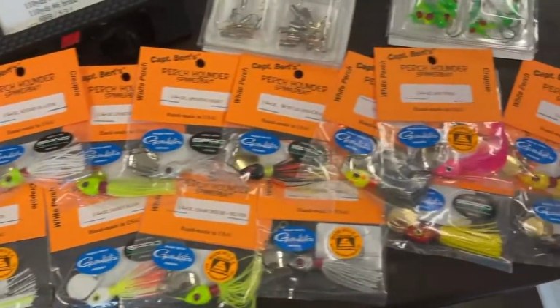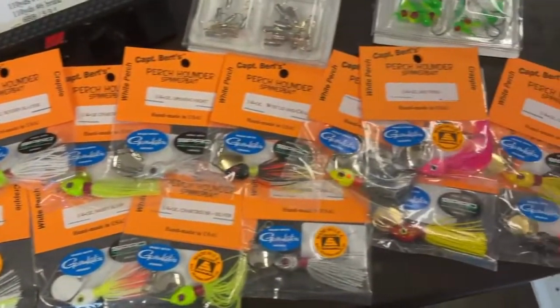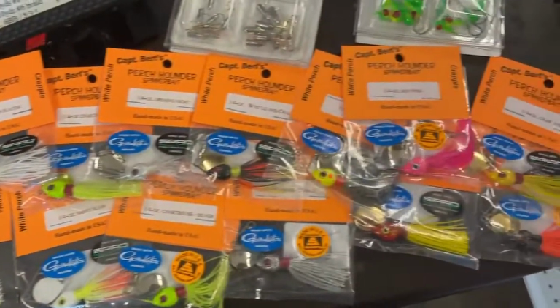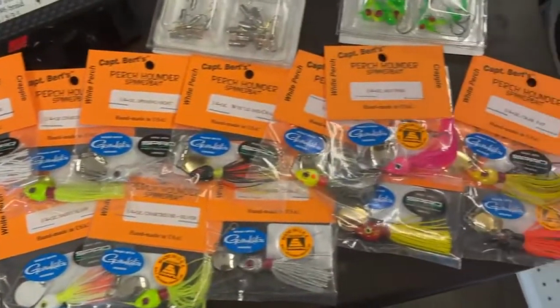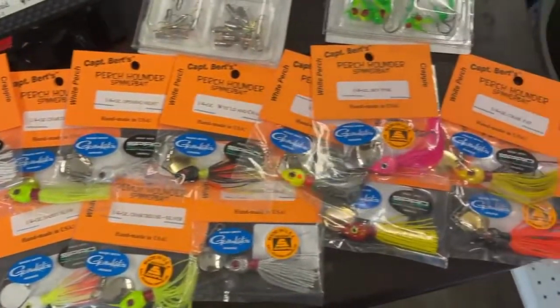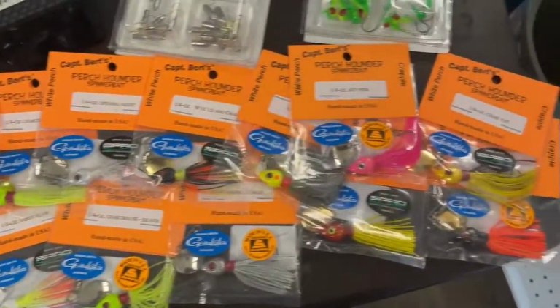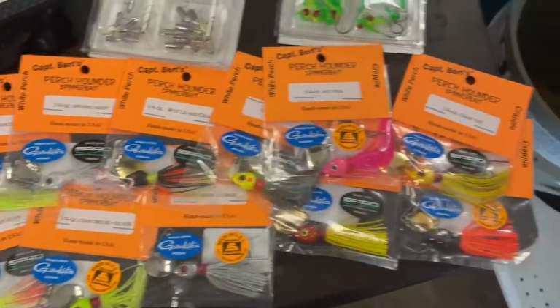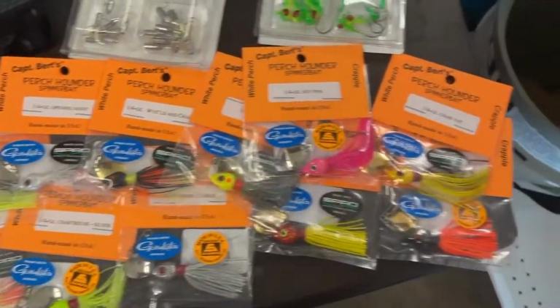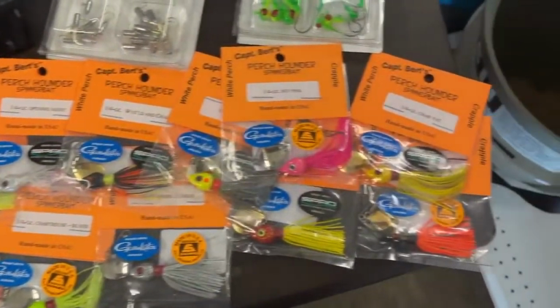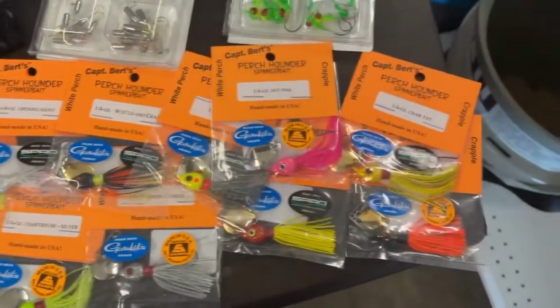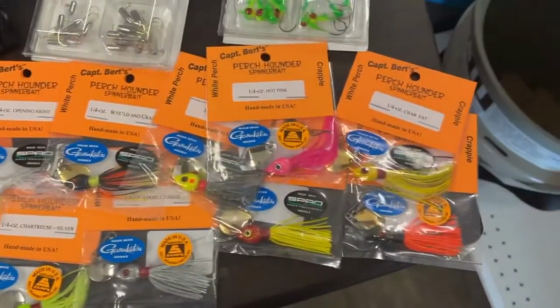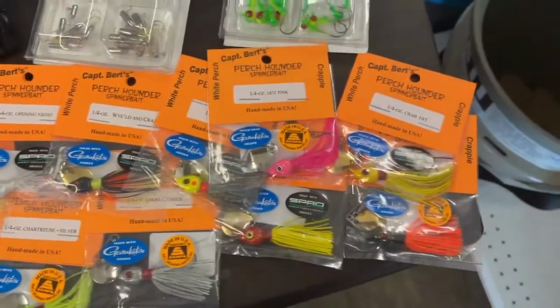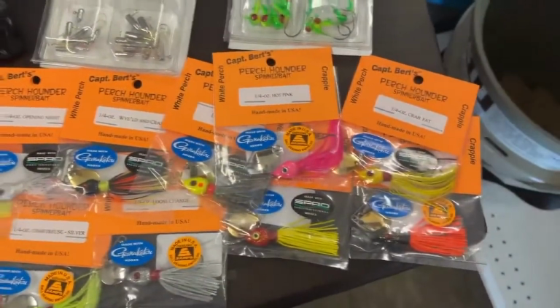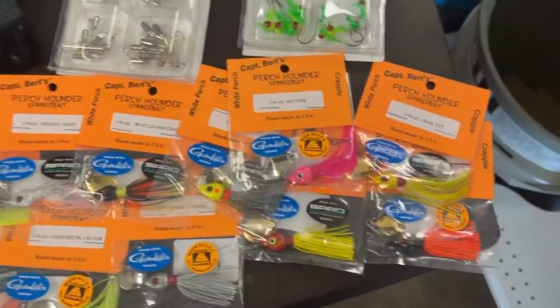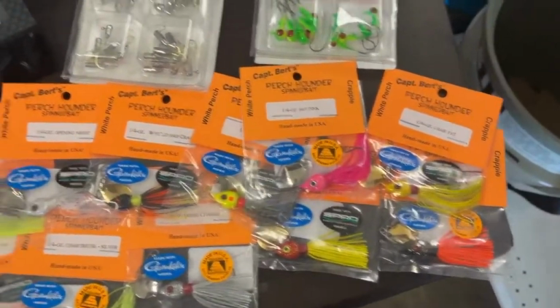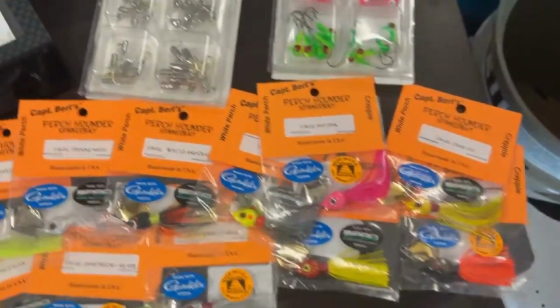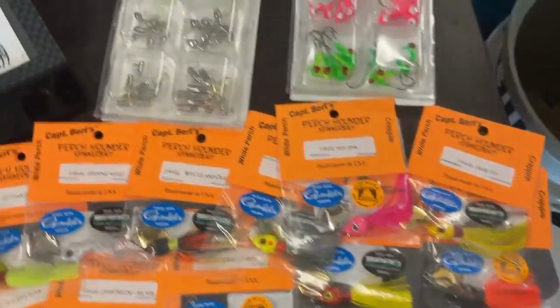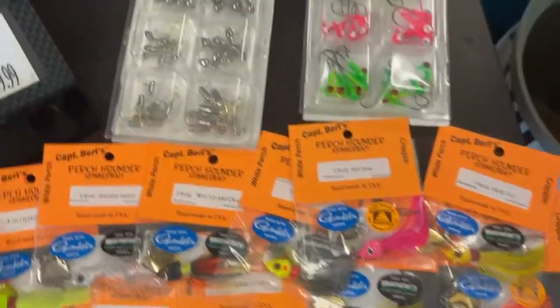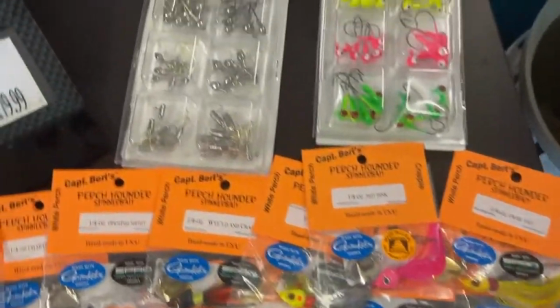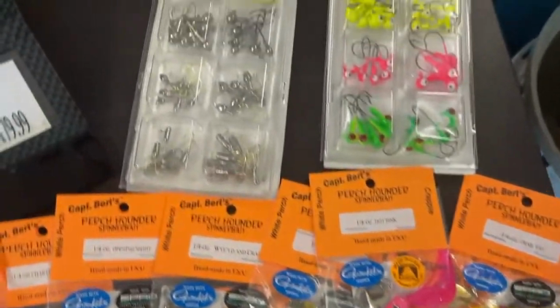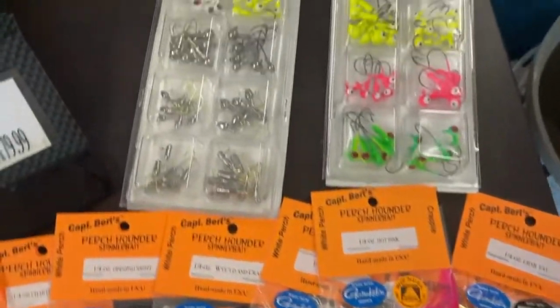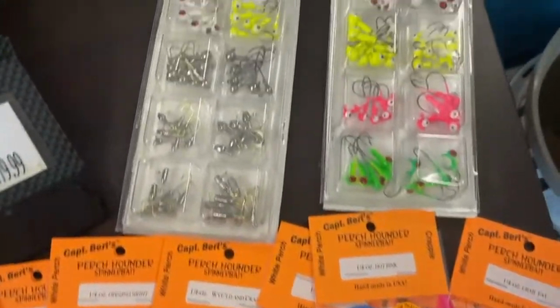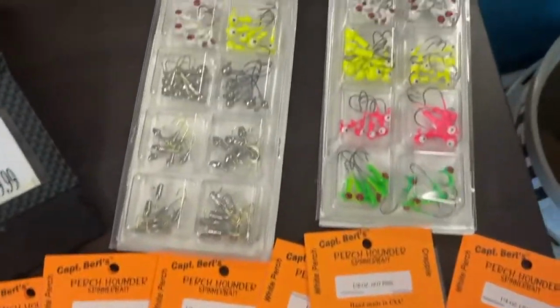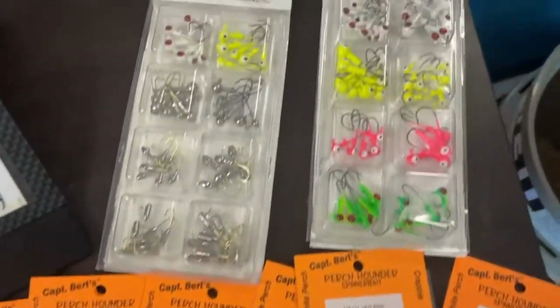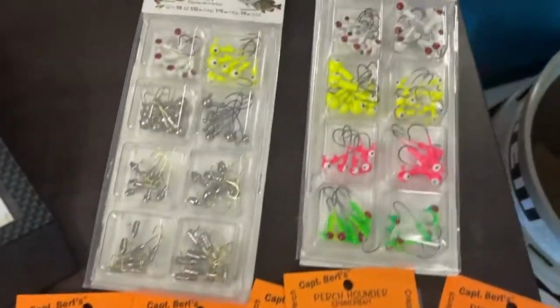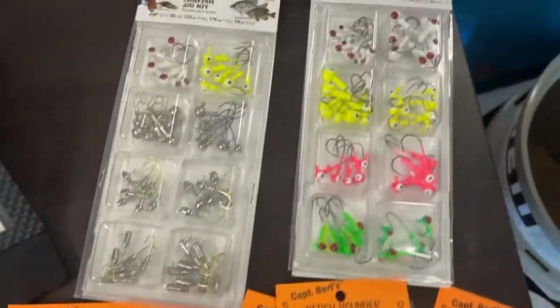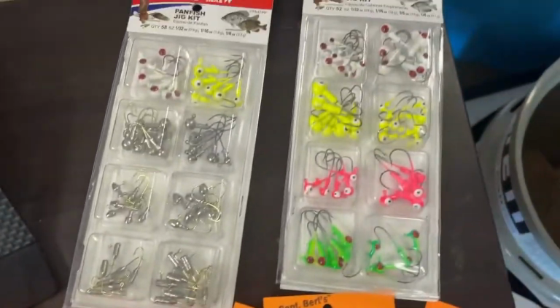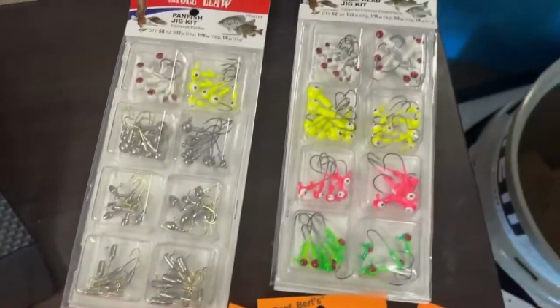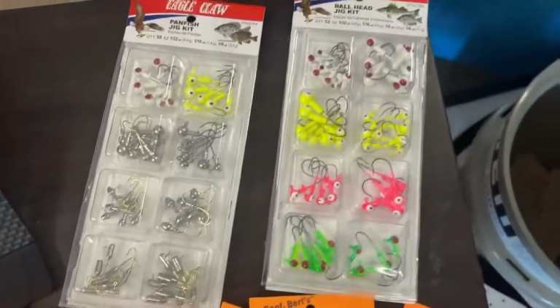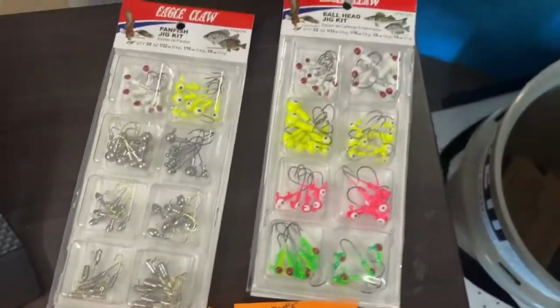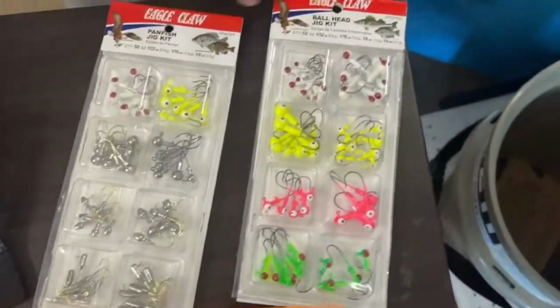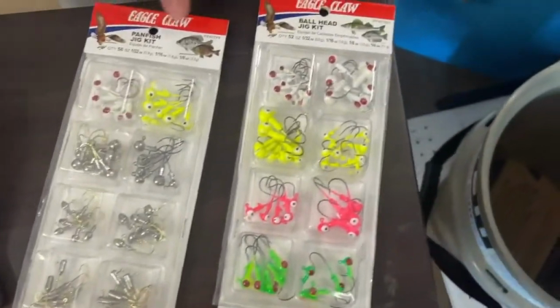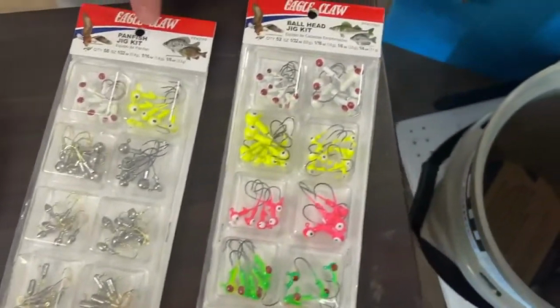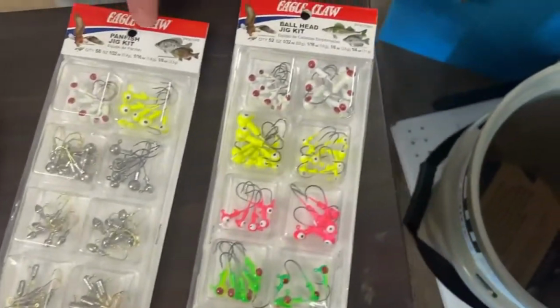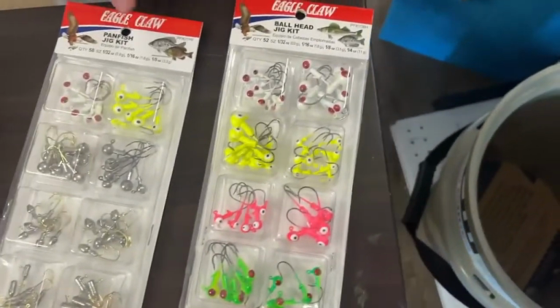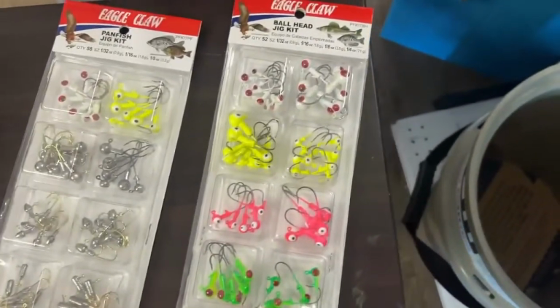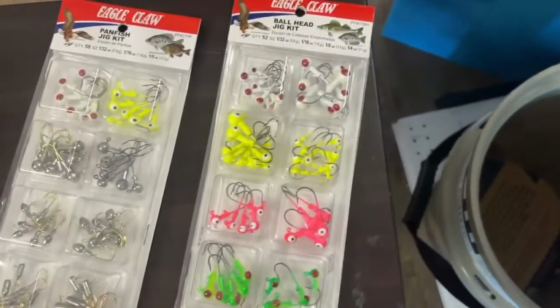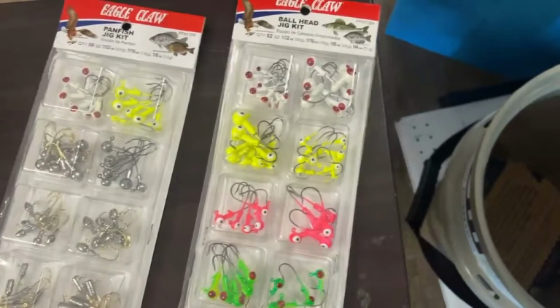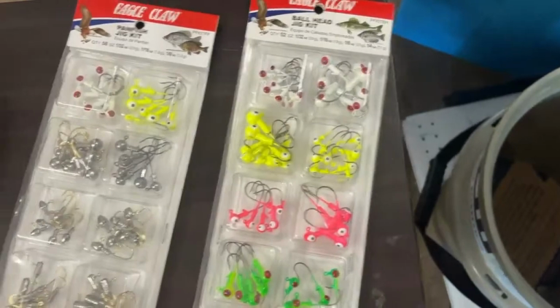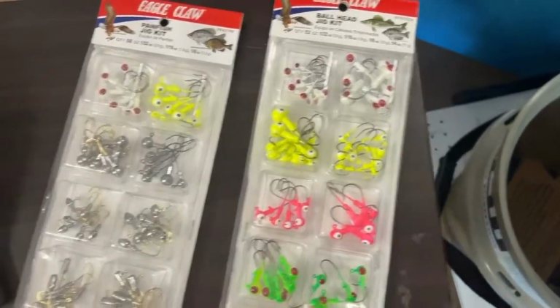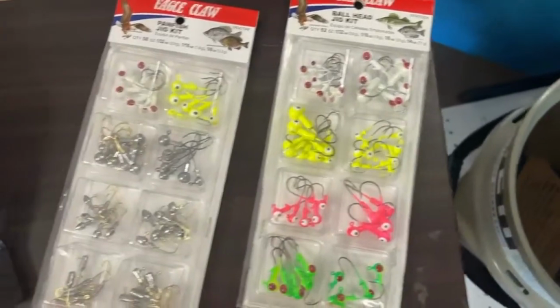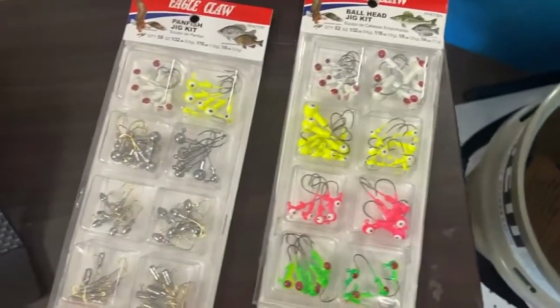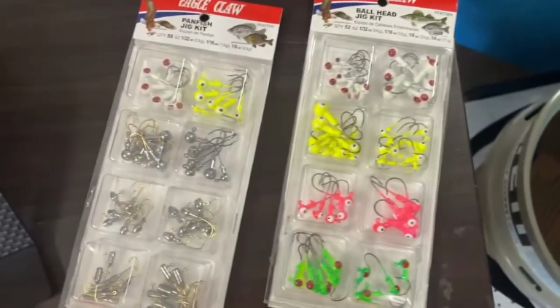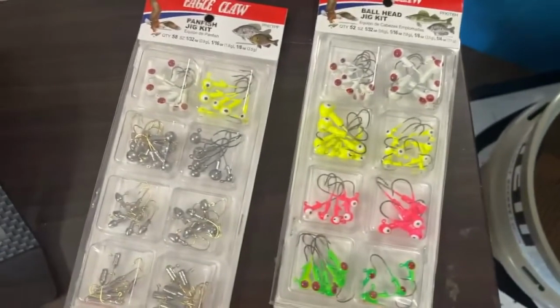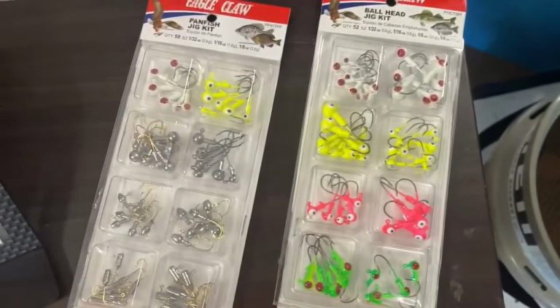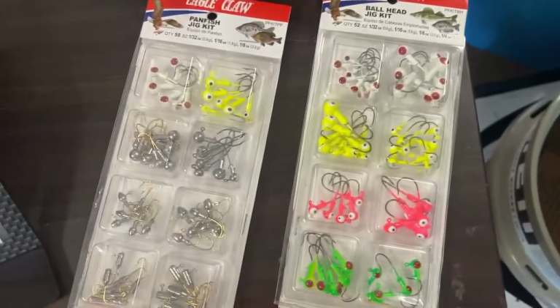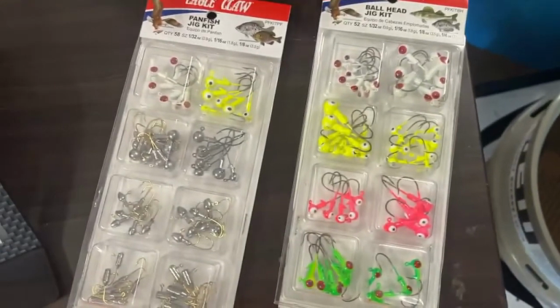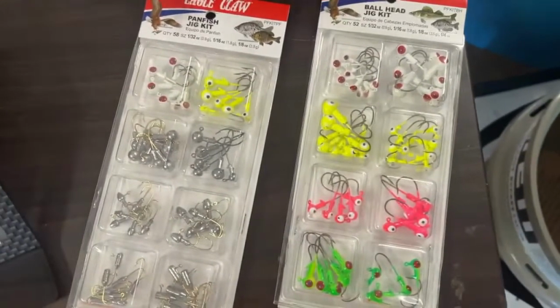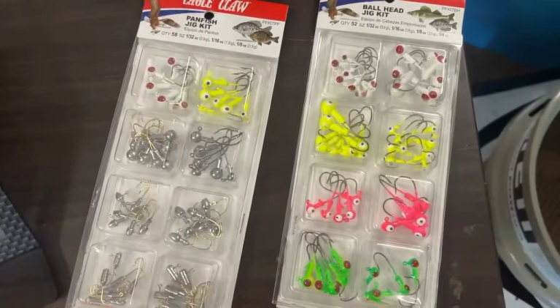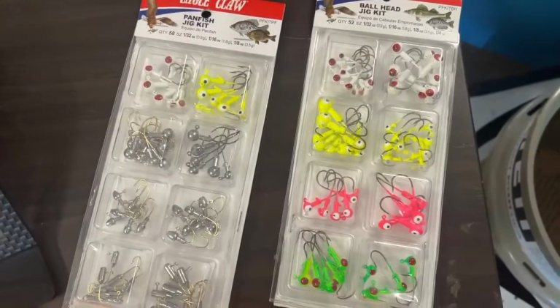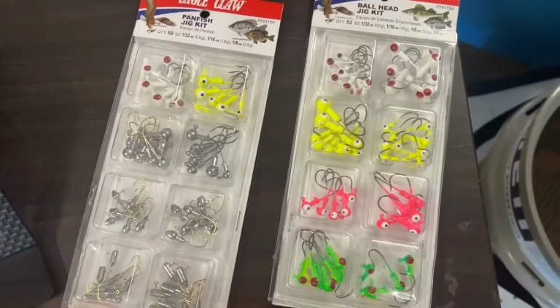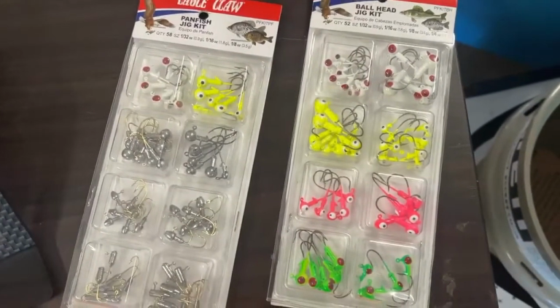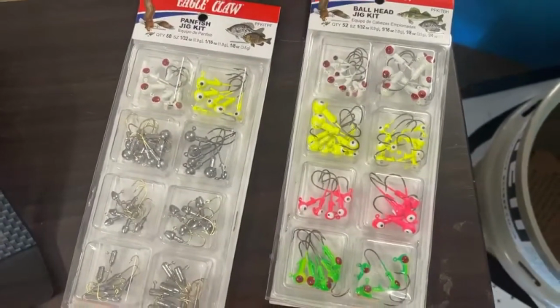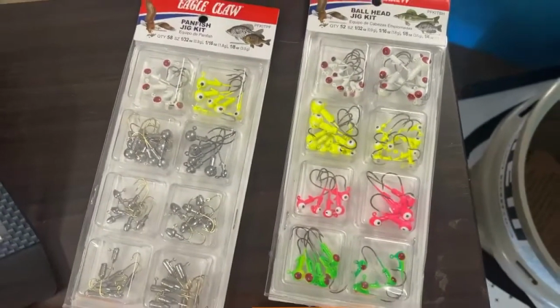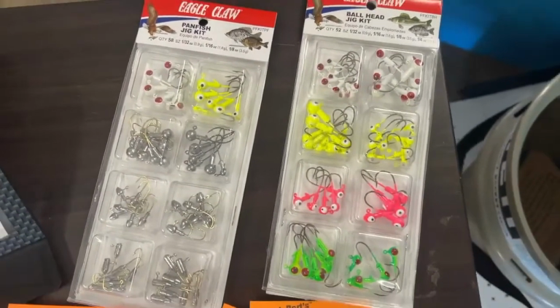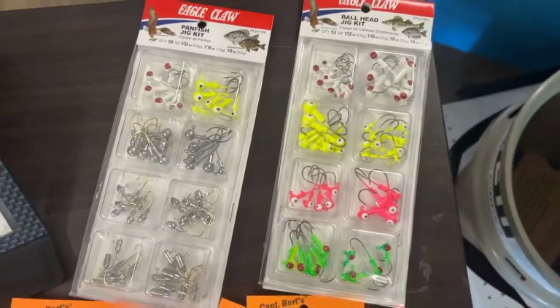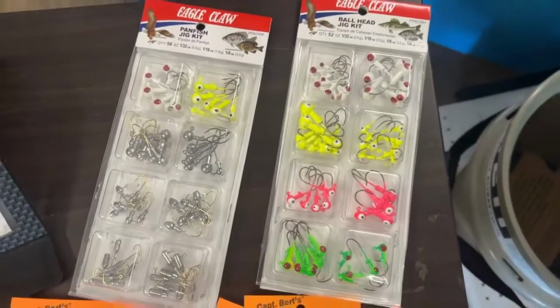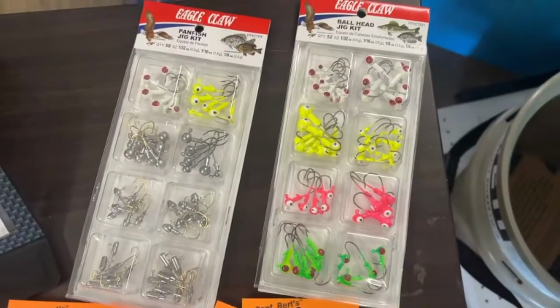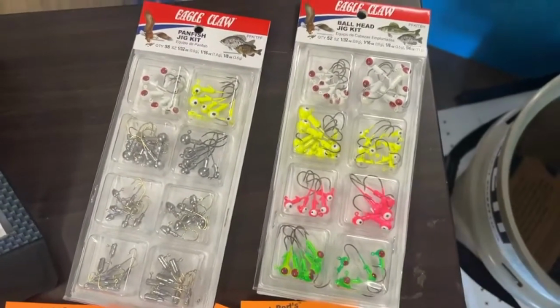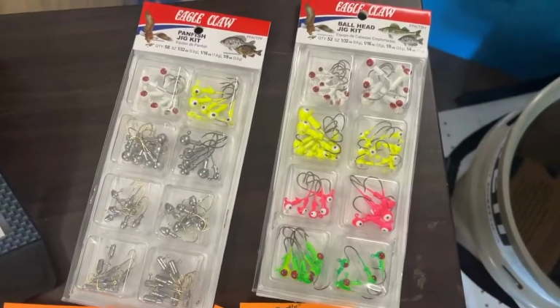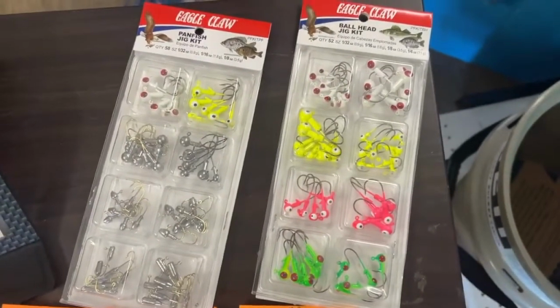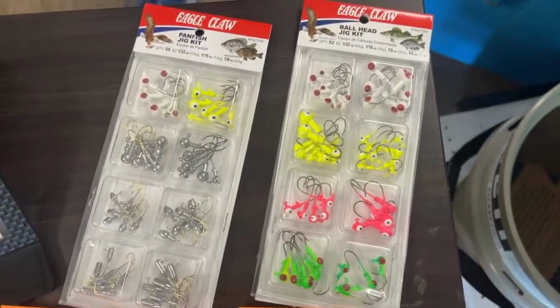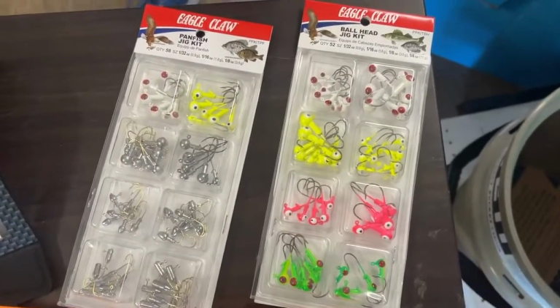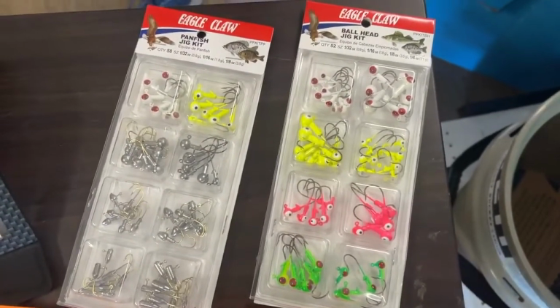We've got some jig heads from Eagle Claw — two different packs. We've got the ball jig head style and the panfish jig head style. So whichever is your preference, we've got those on sale.